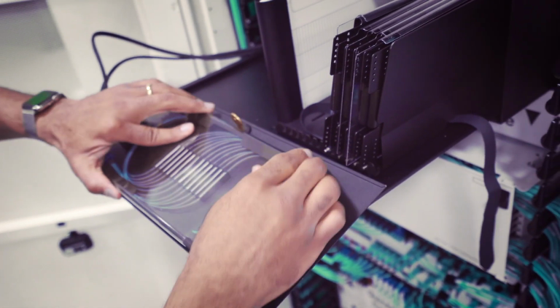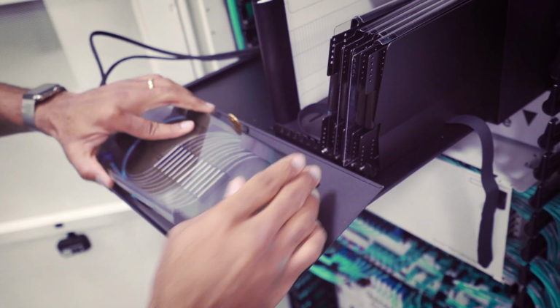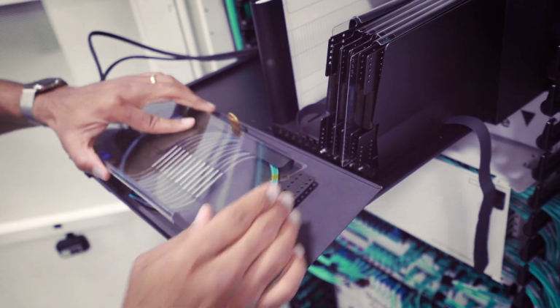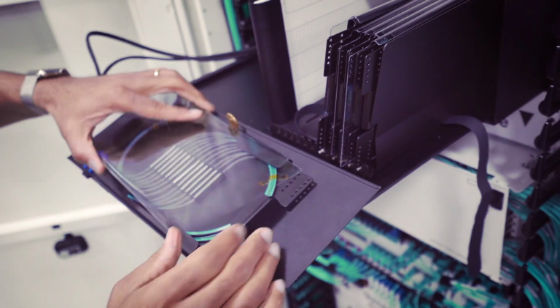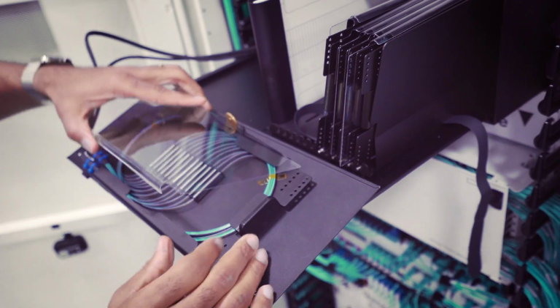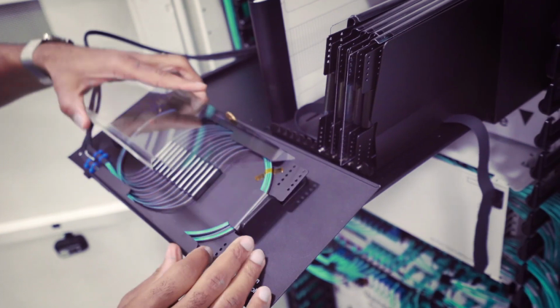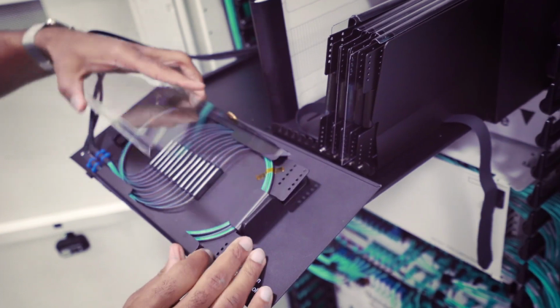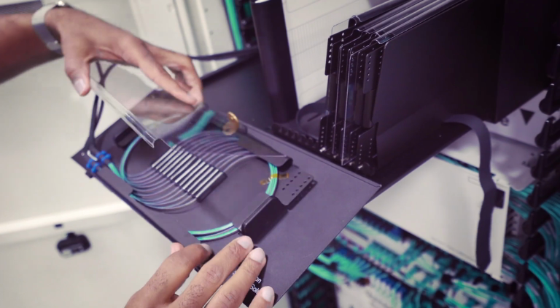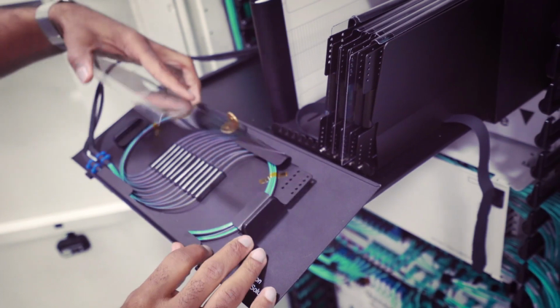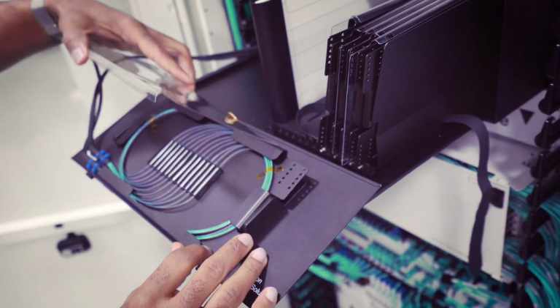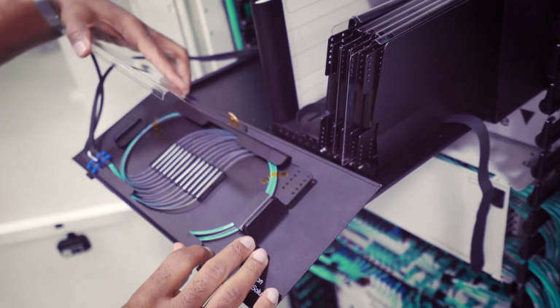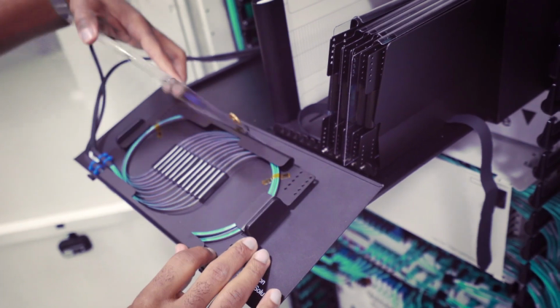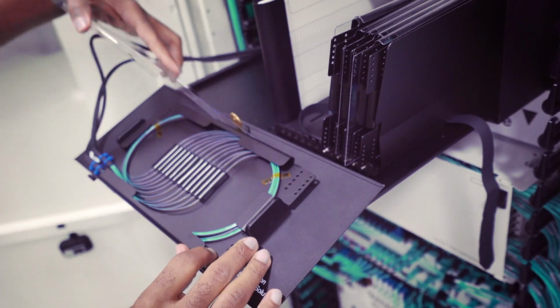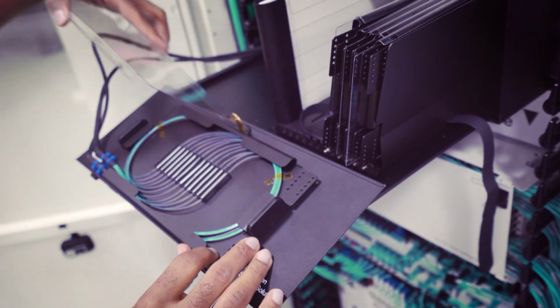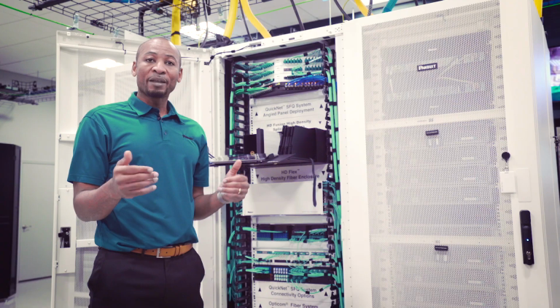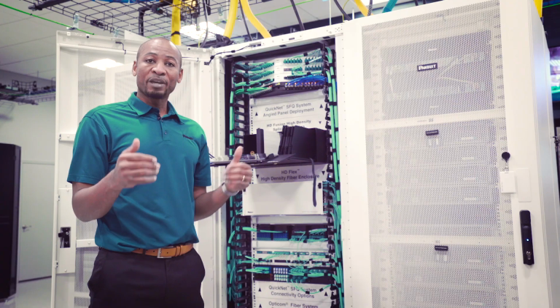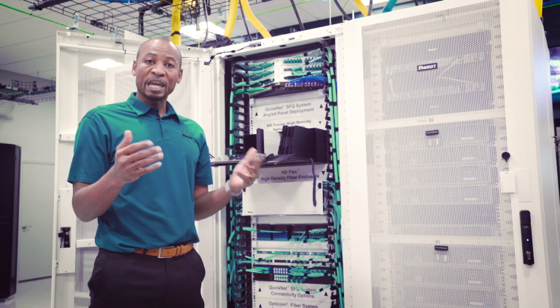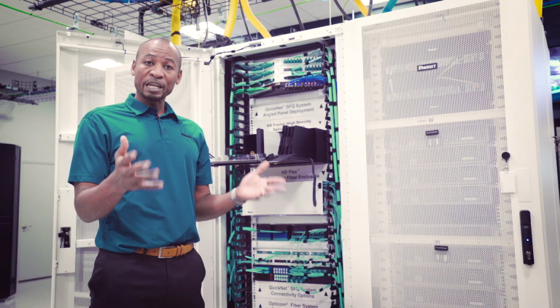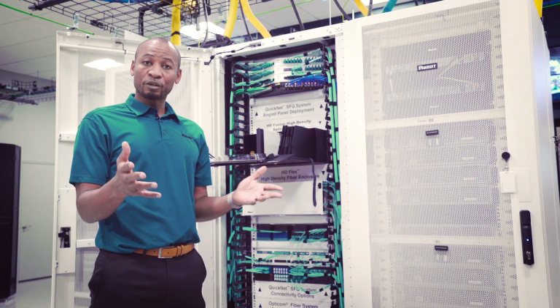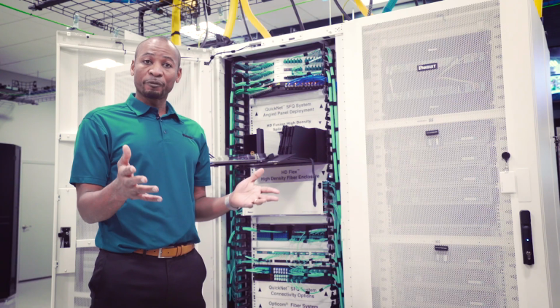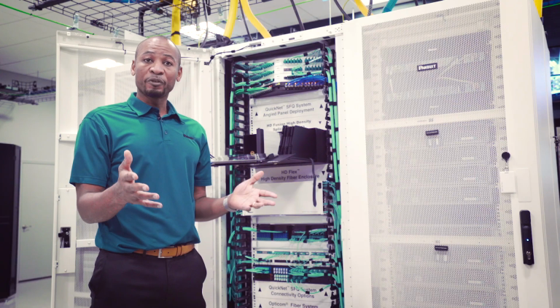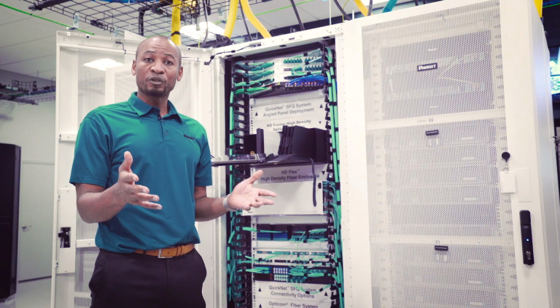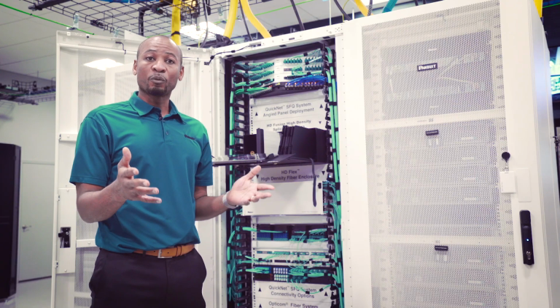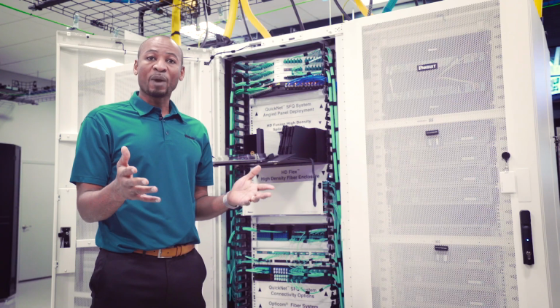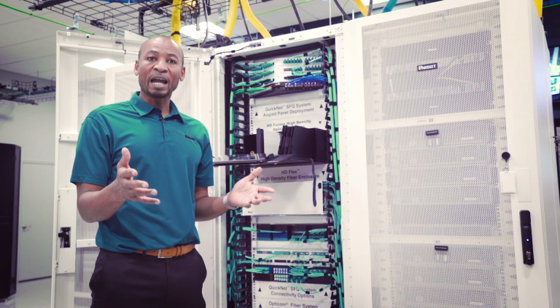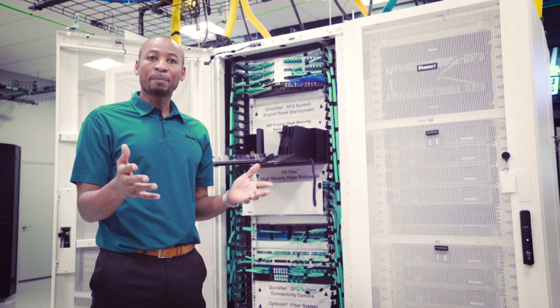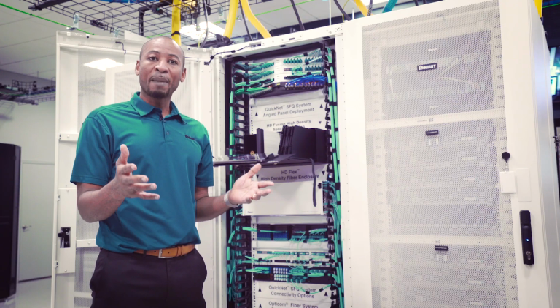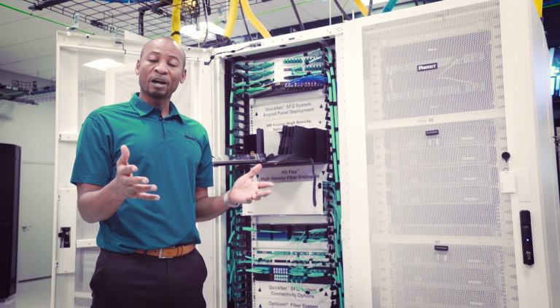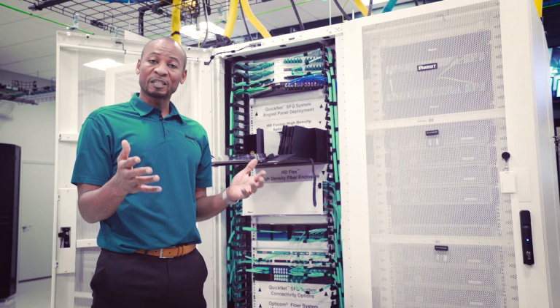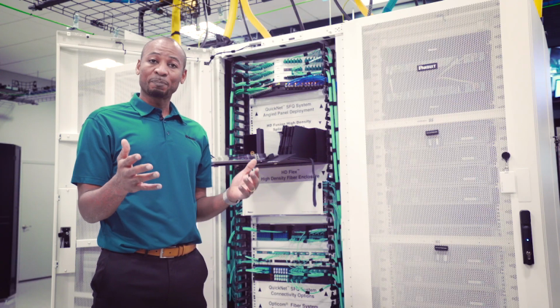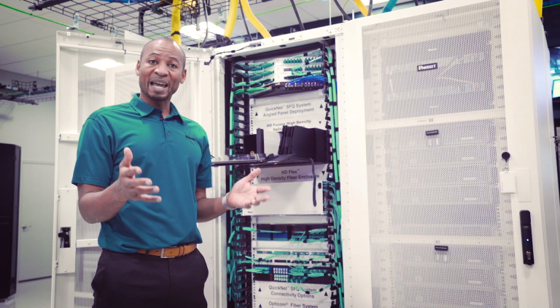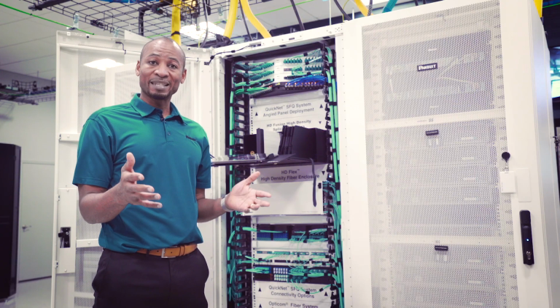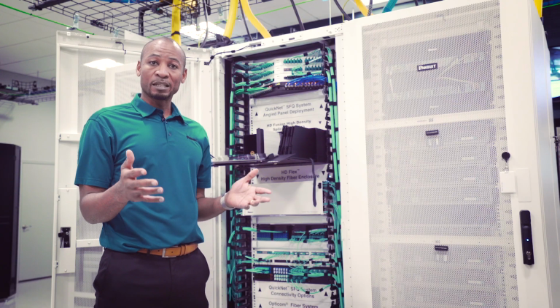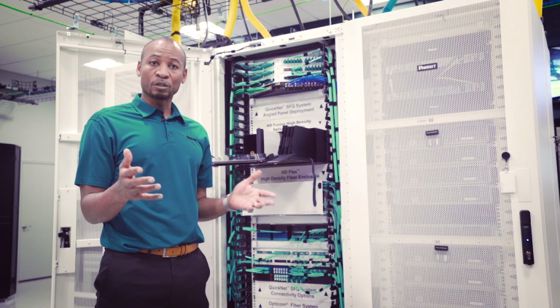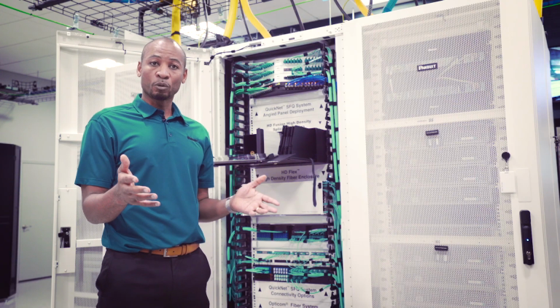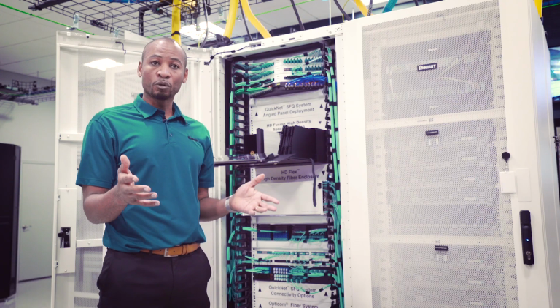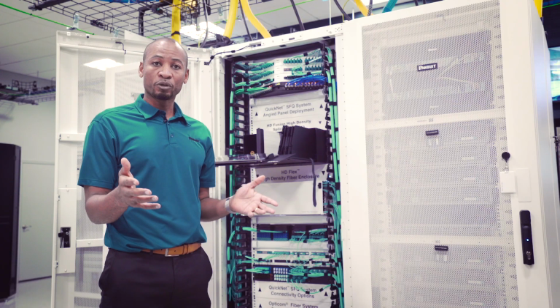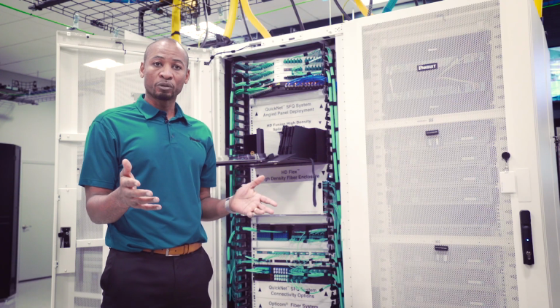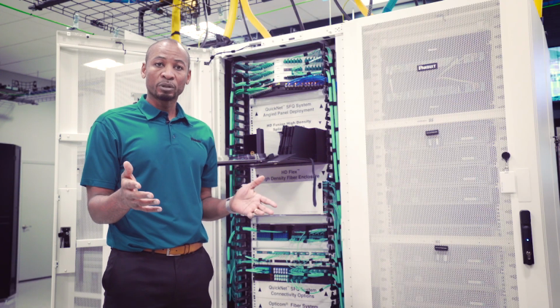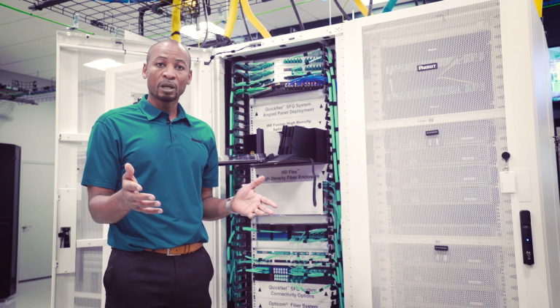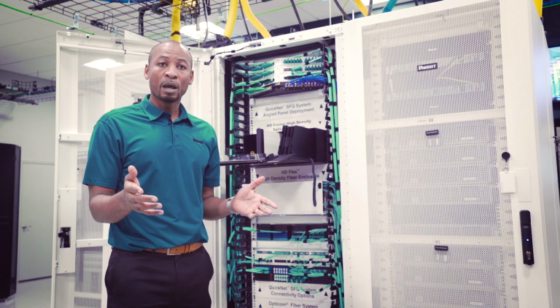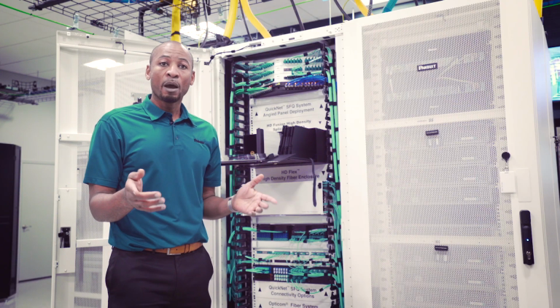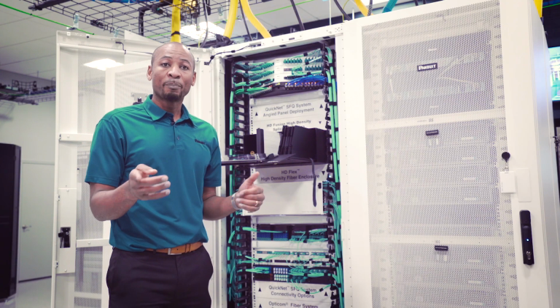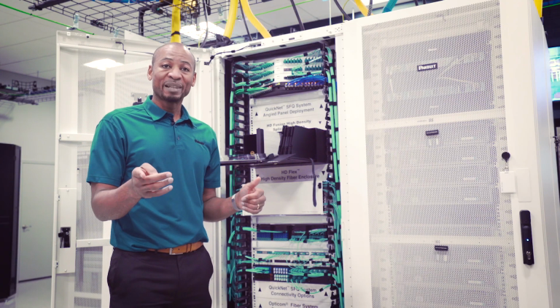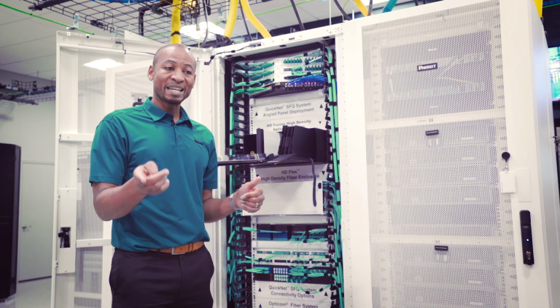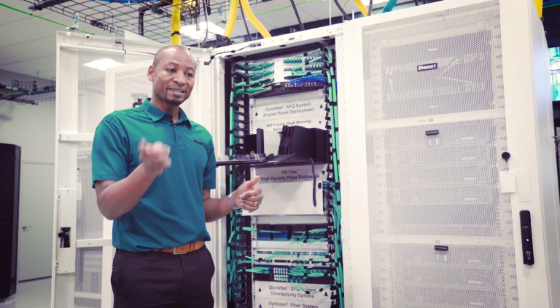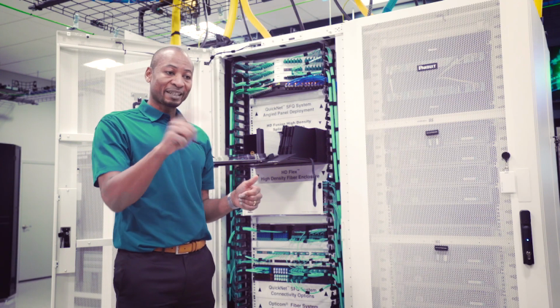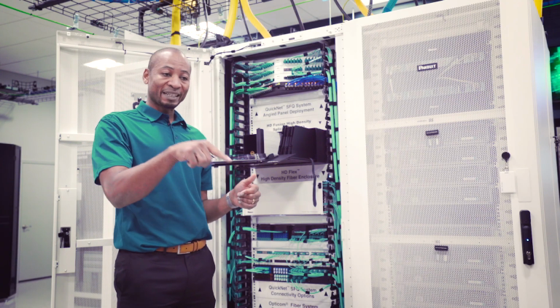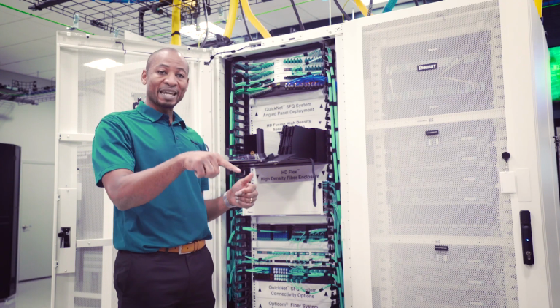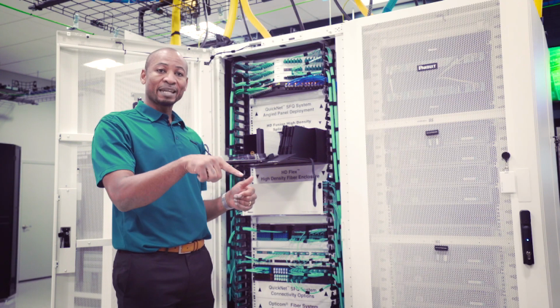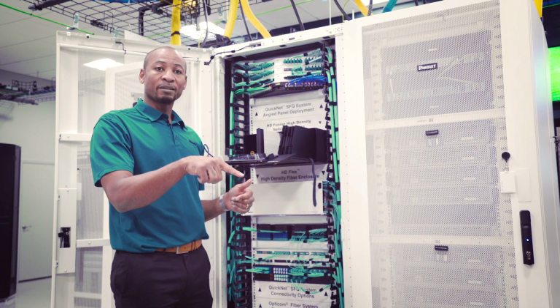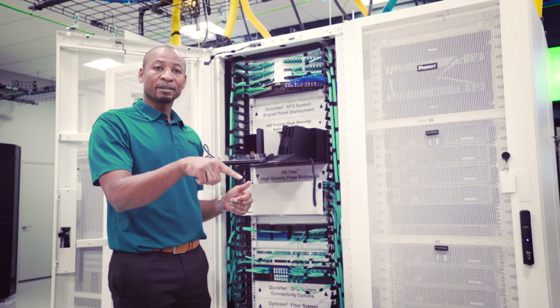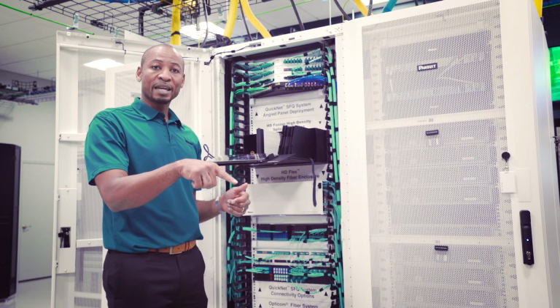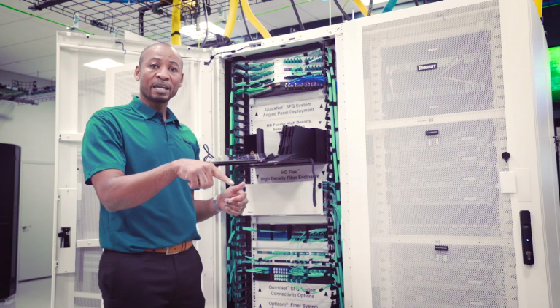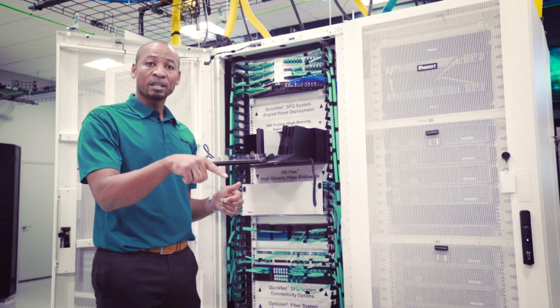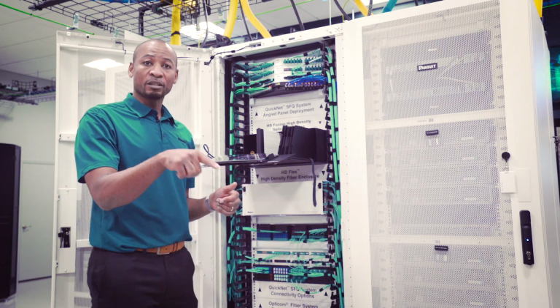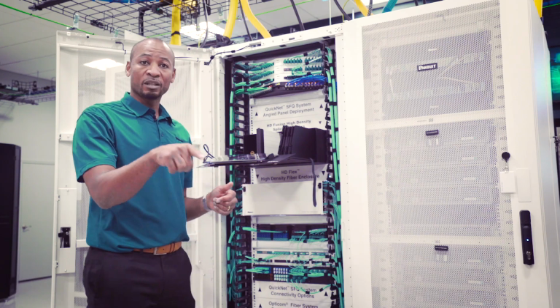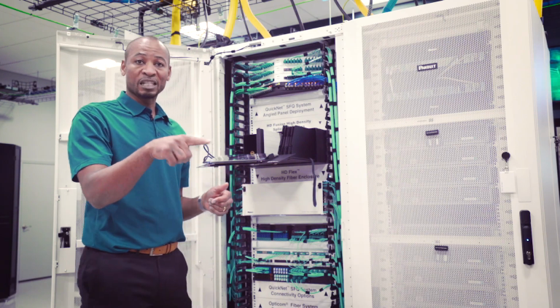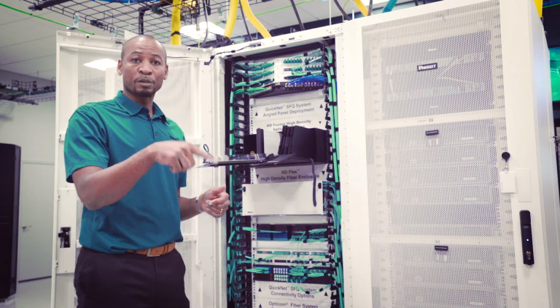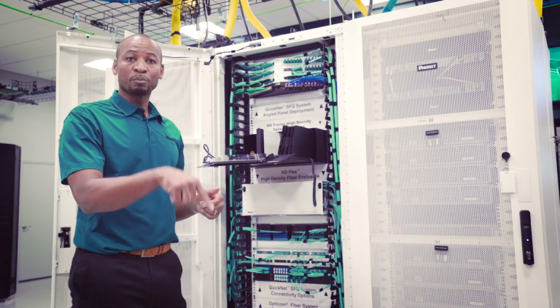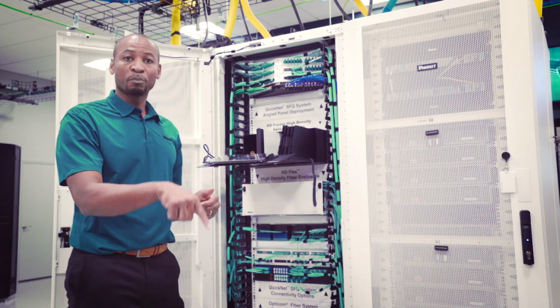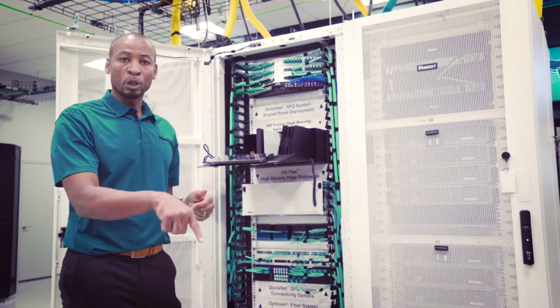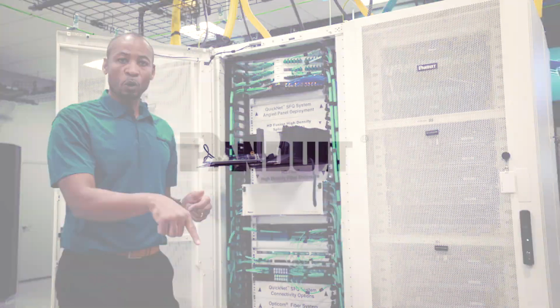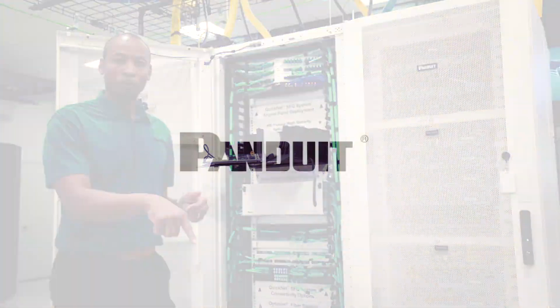For more information about the HD Fusion rack mount splicing solution, please click the link in the description below.